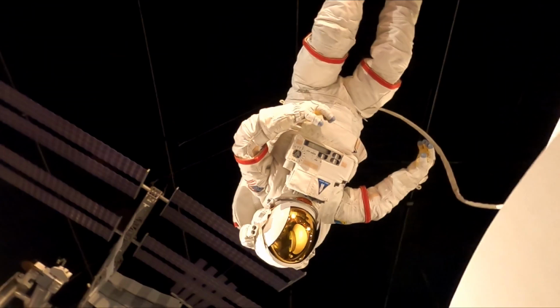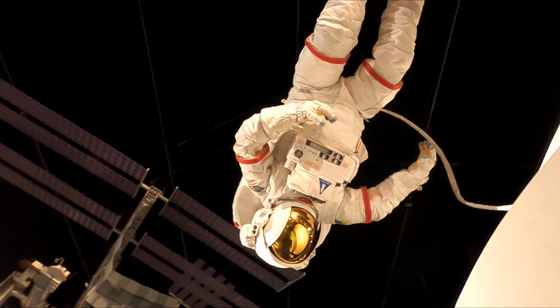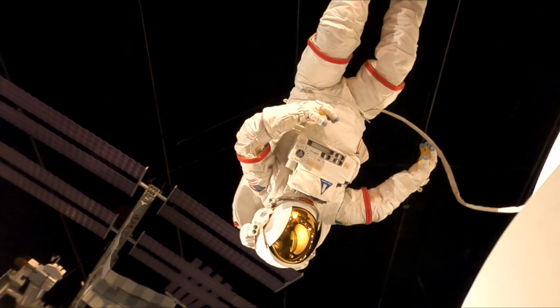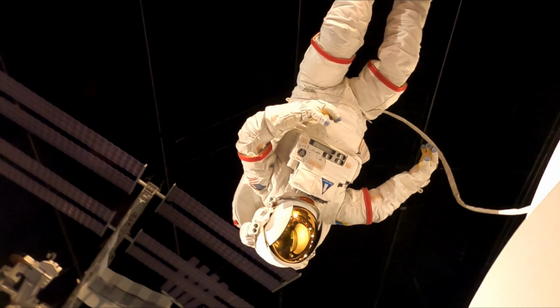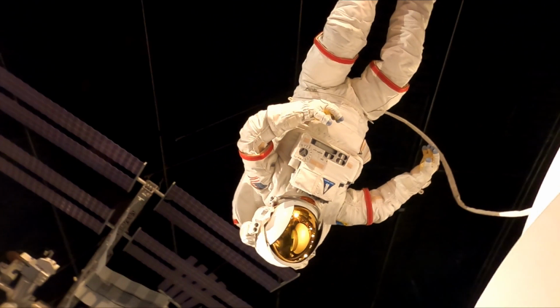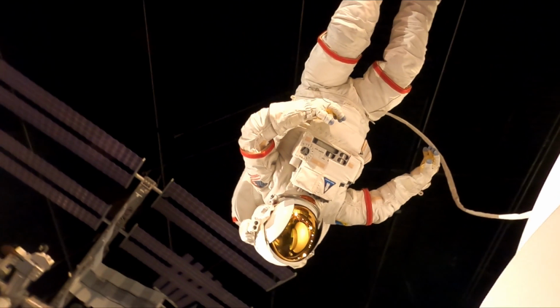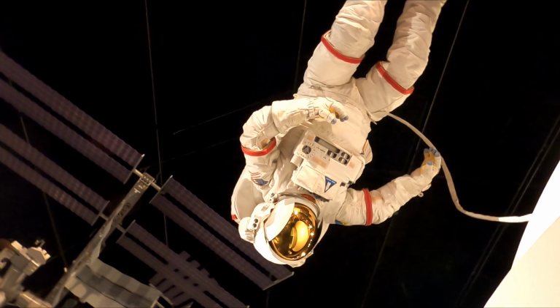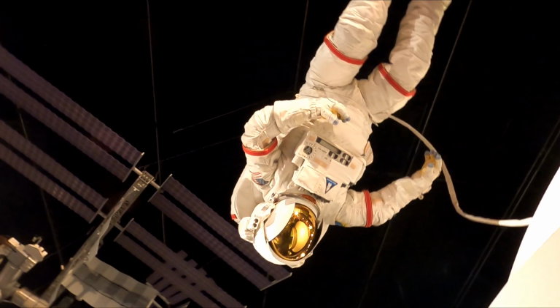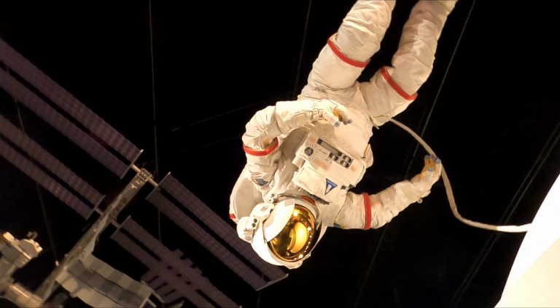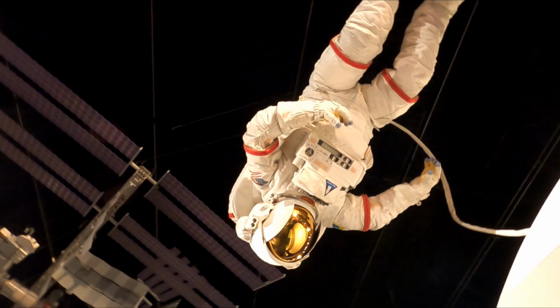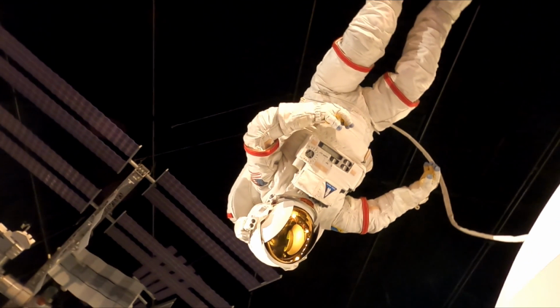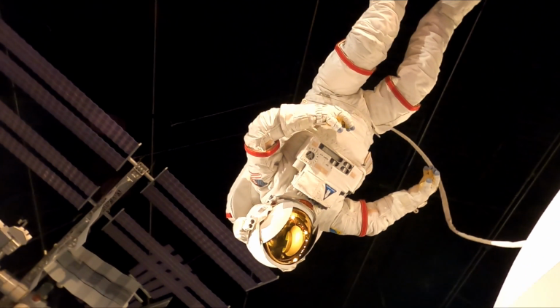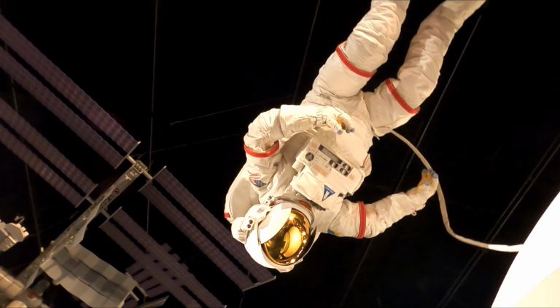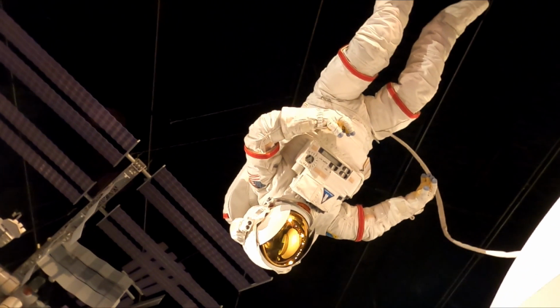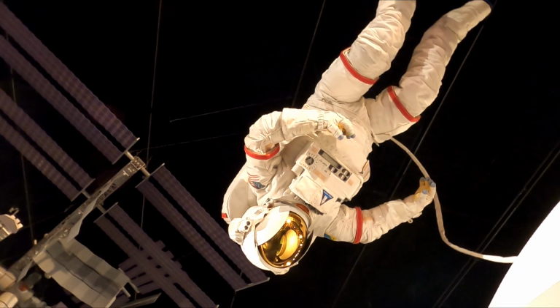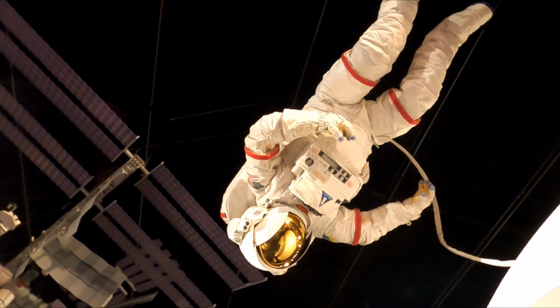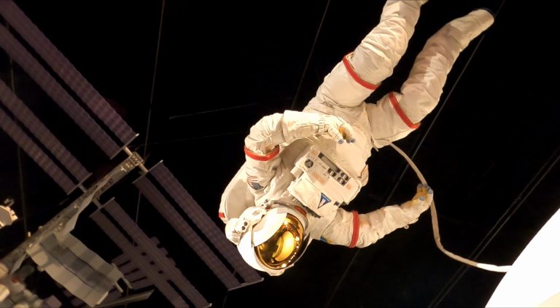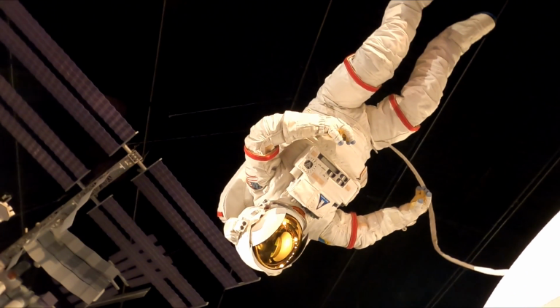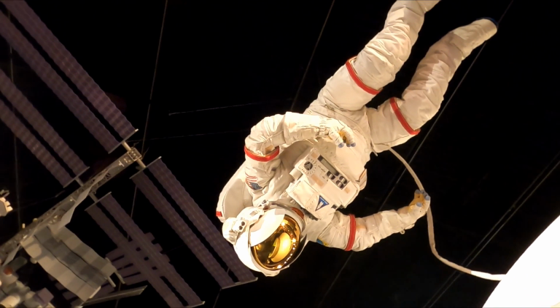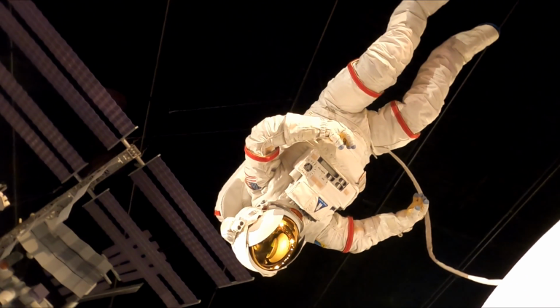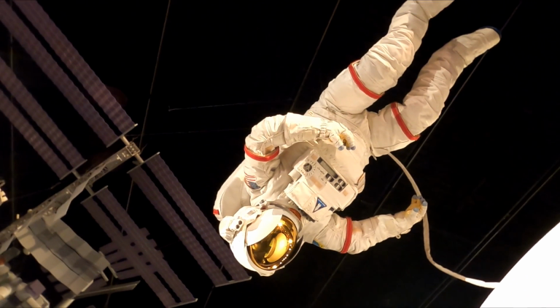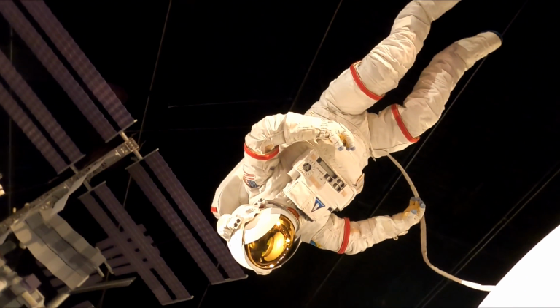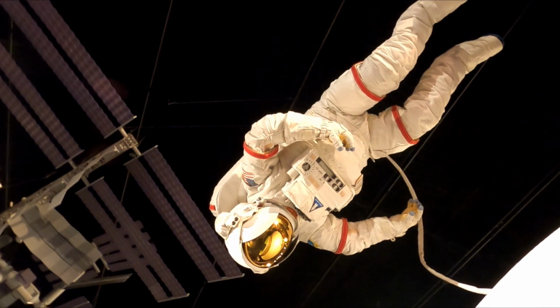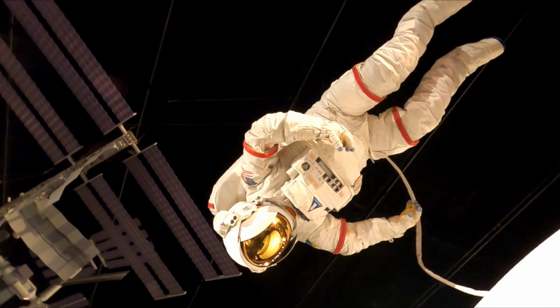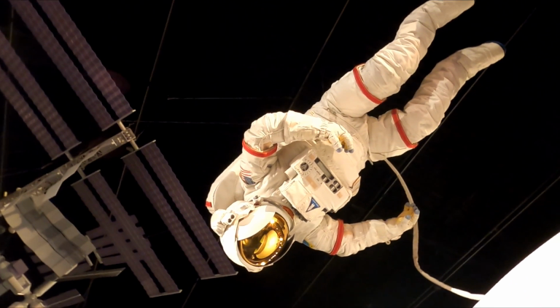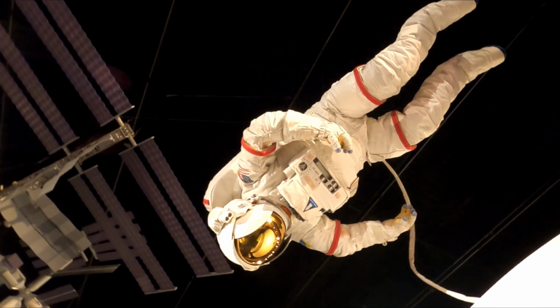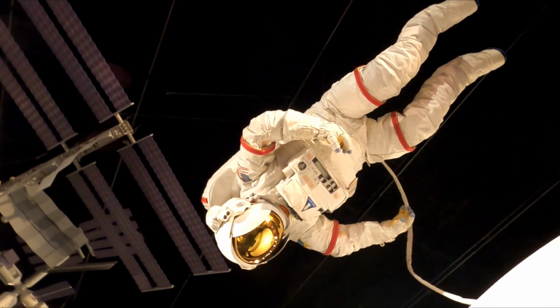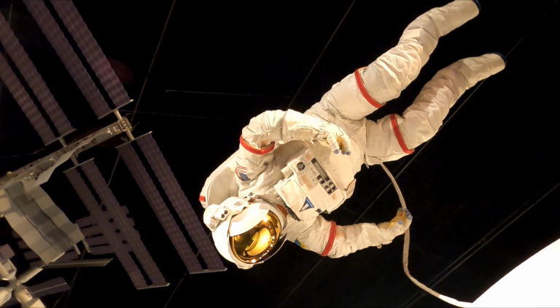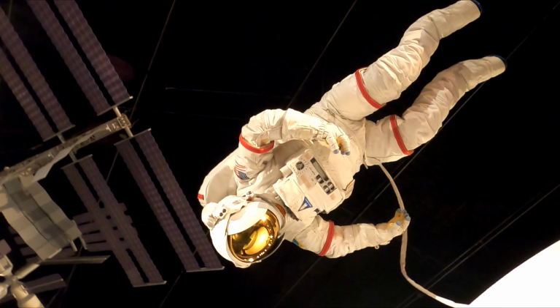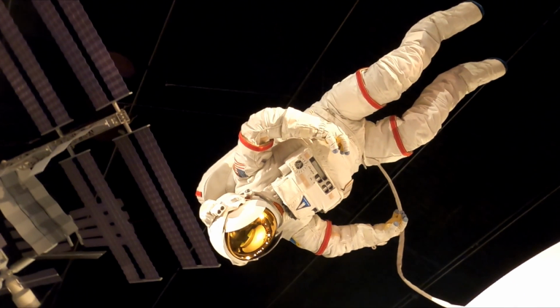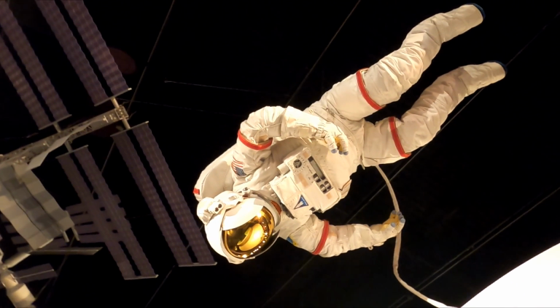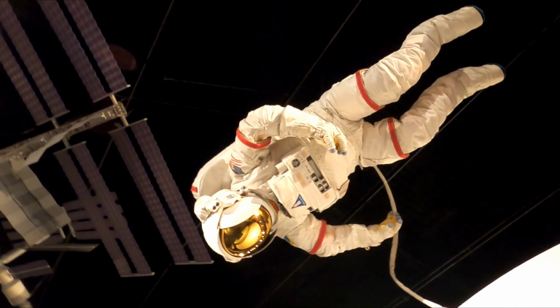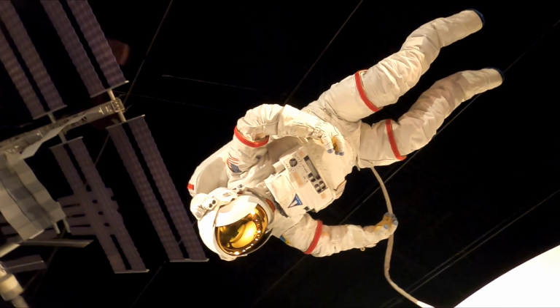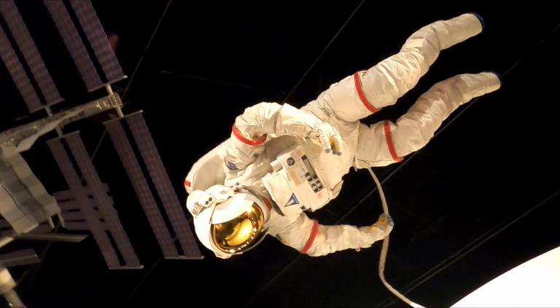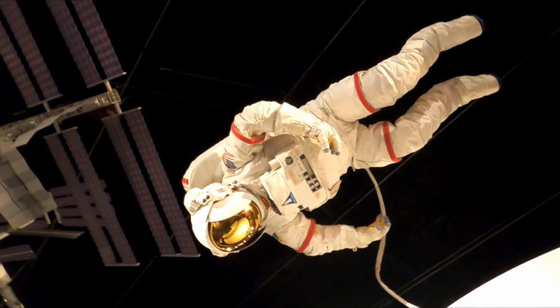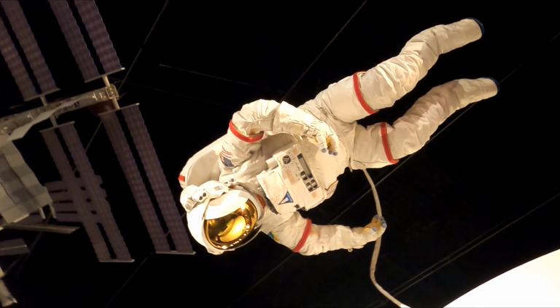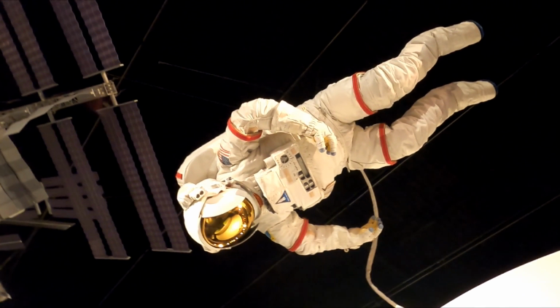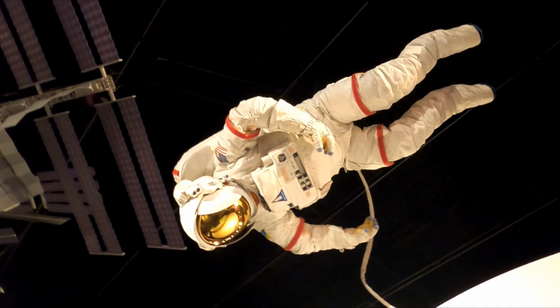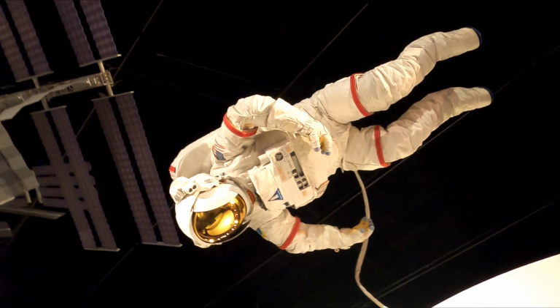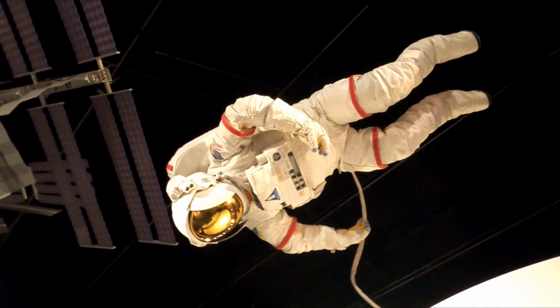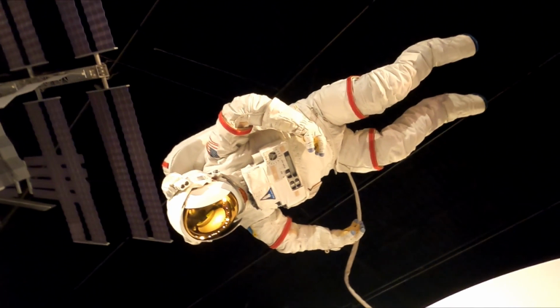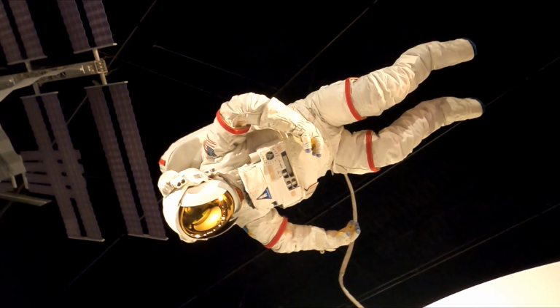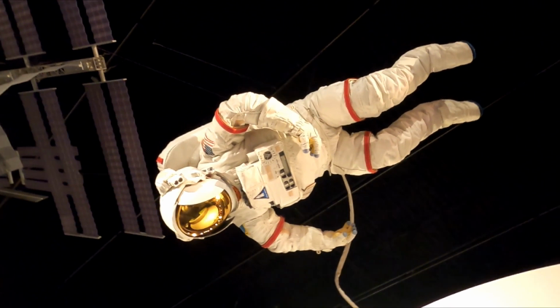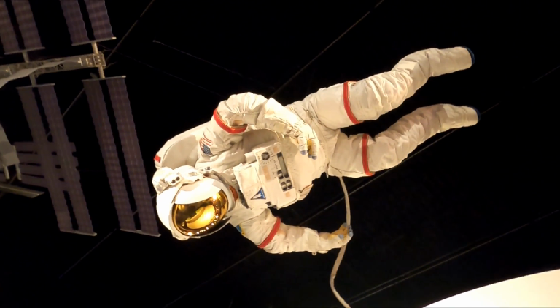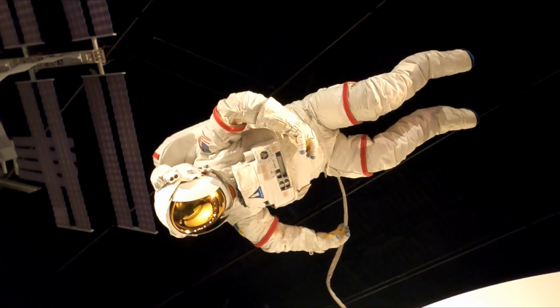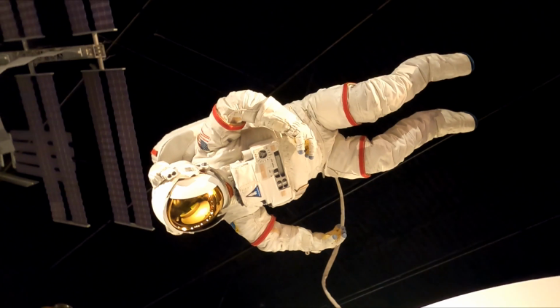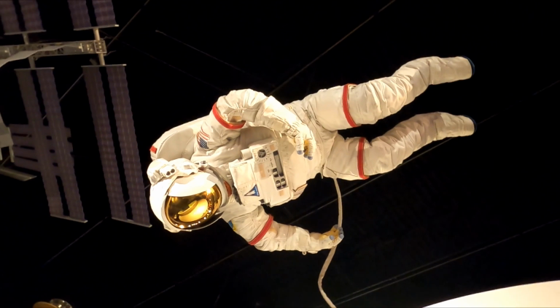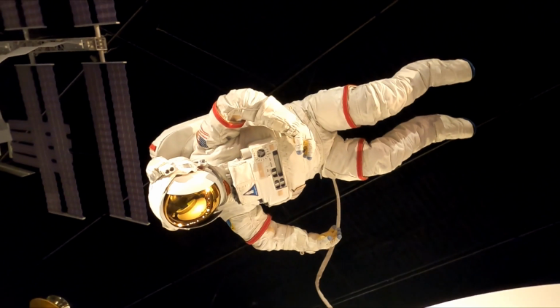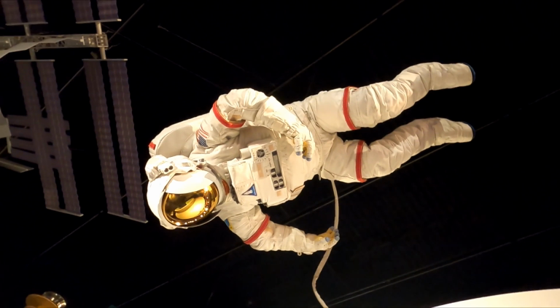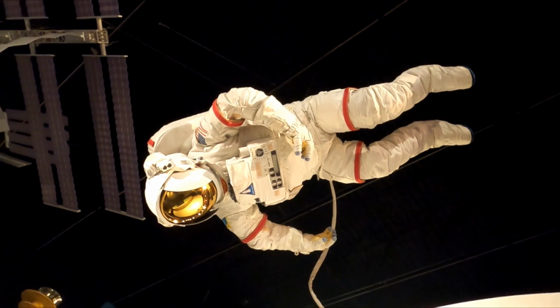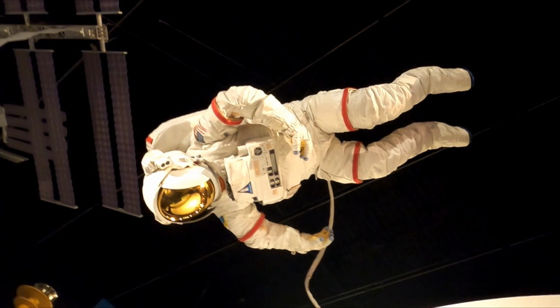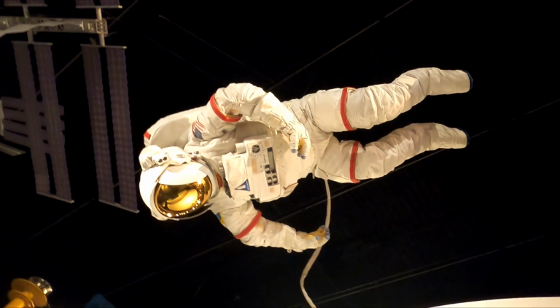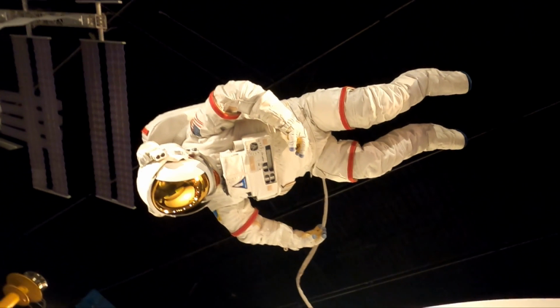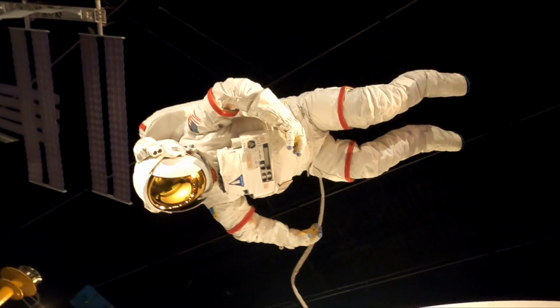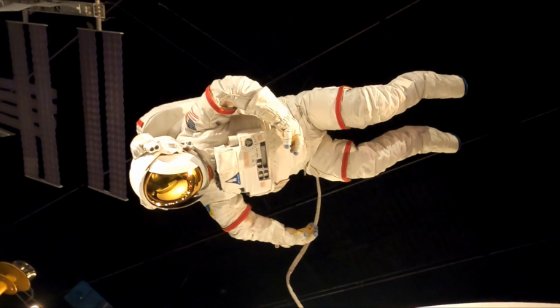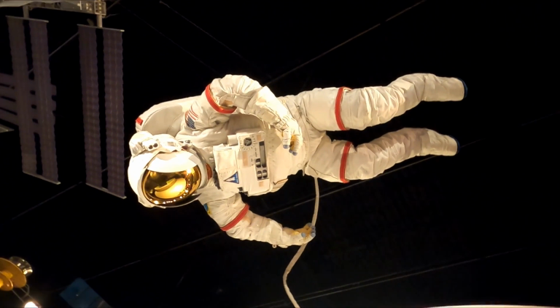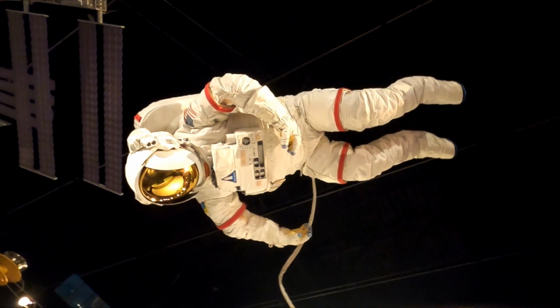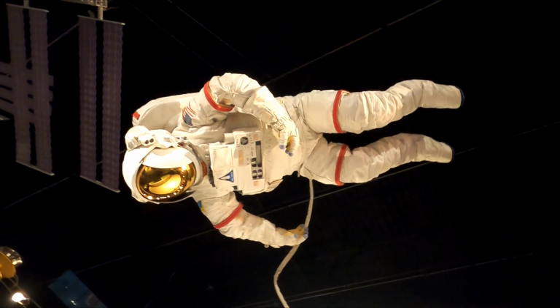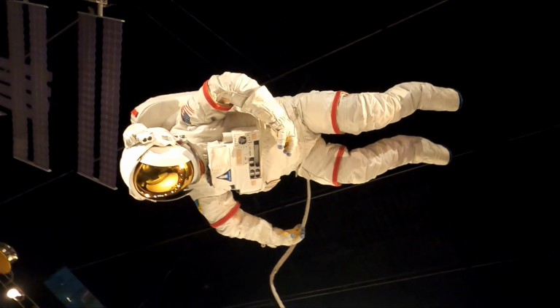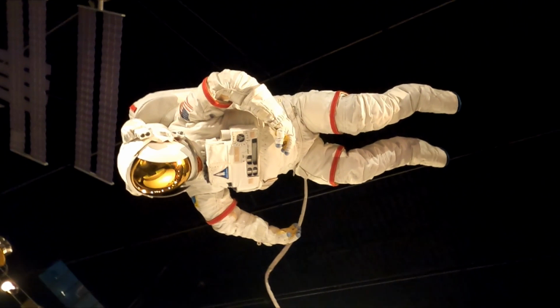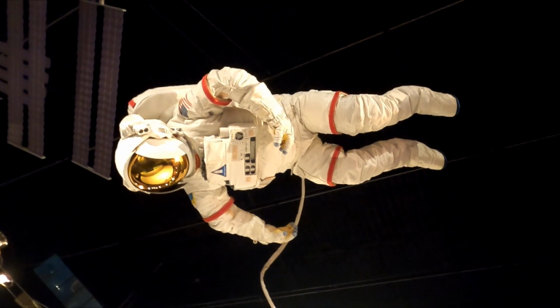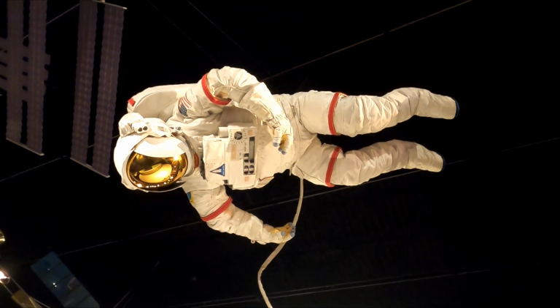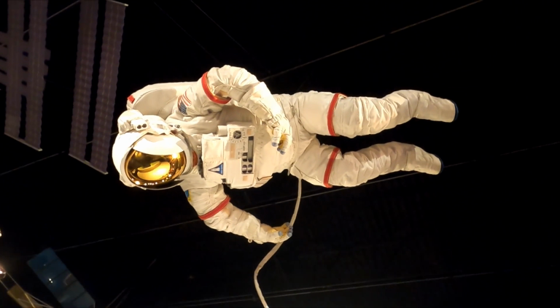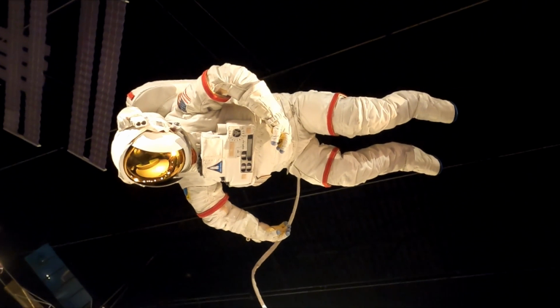The H.R. Macmillan Planetarium opened in the 1960s, and the Space Centre was added in the 1990s as part of a renovation and expansion.